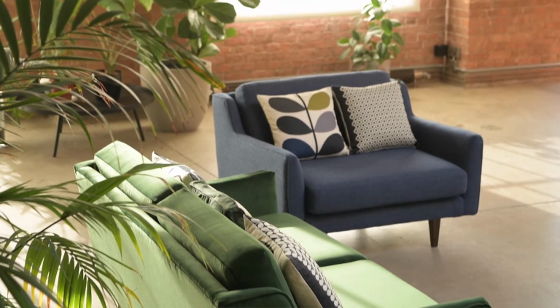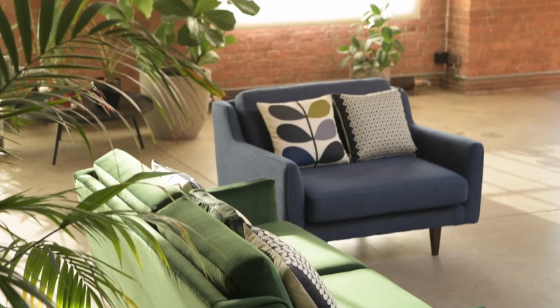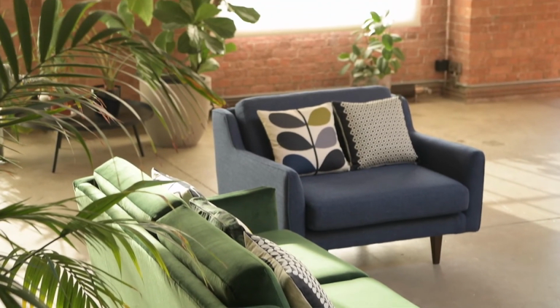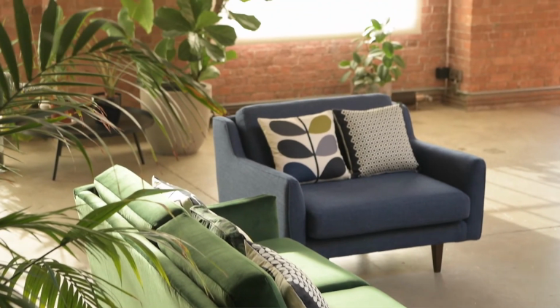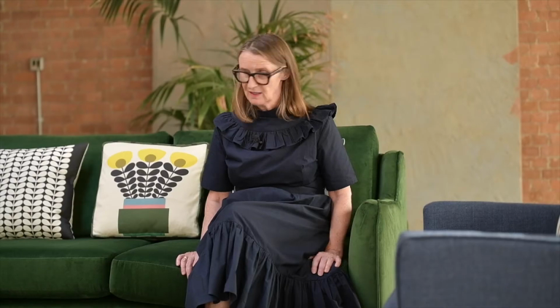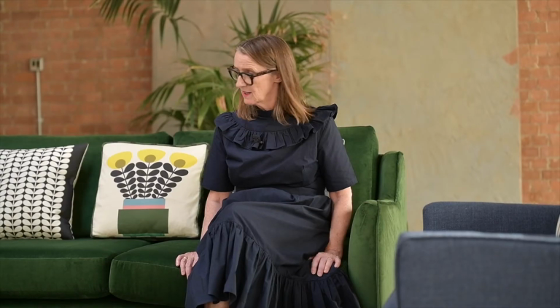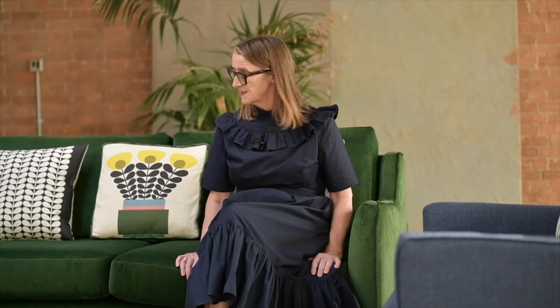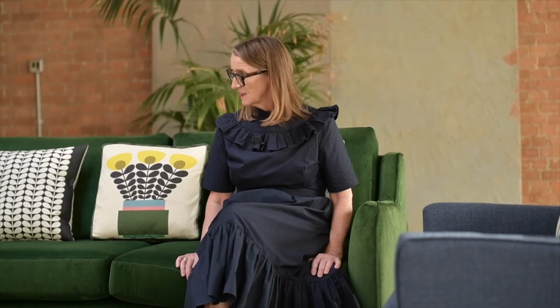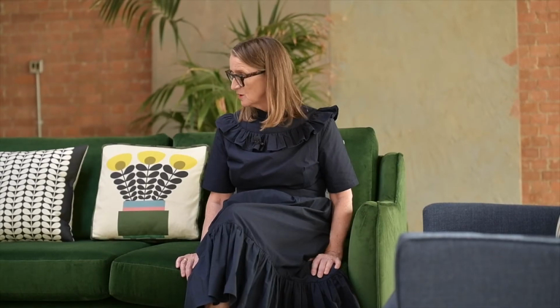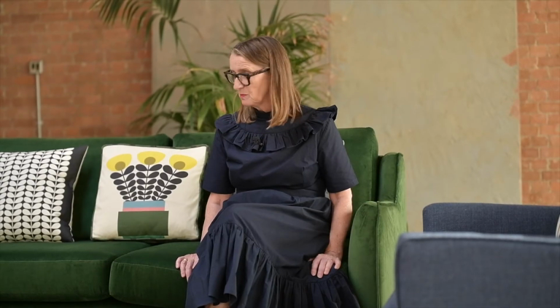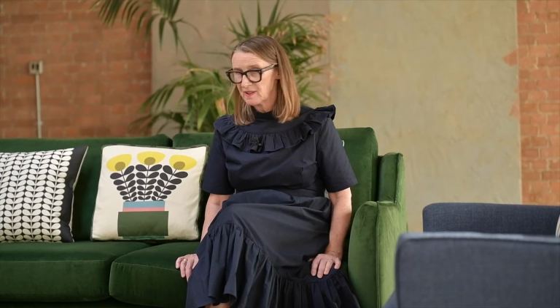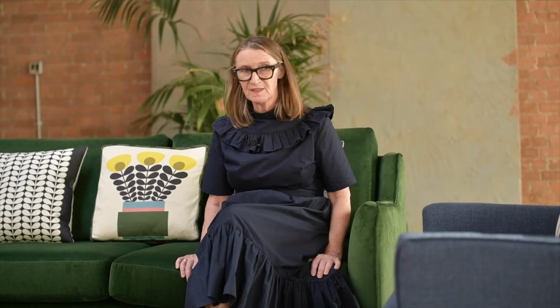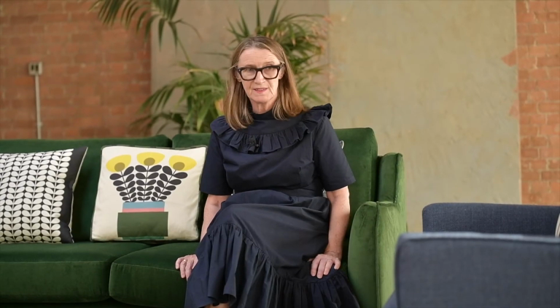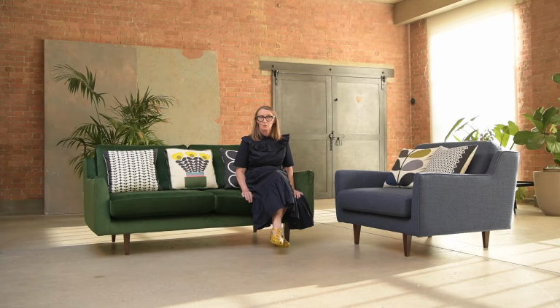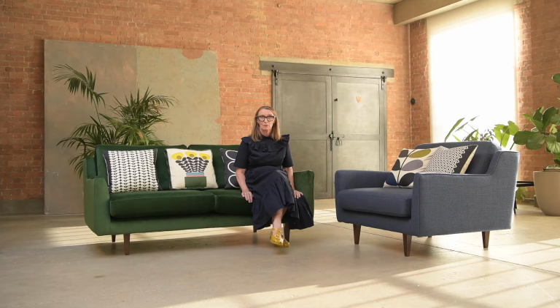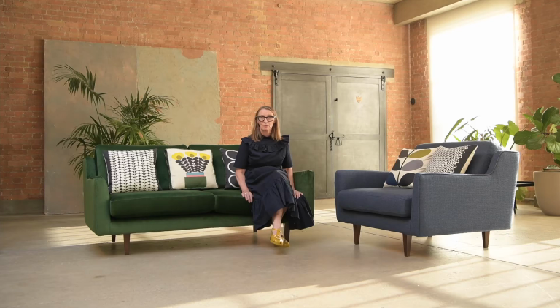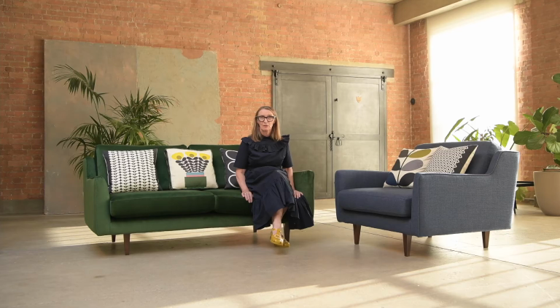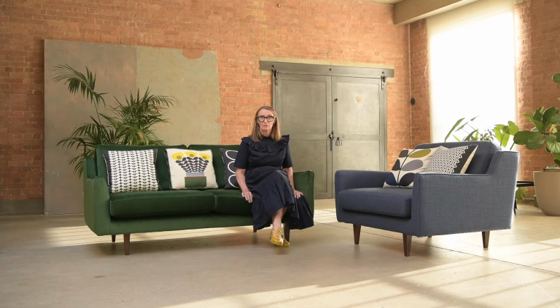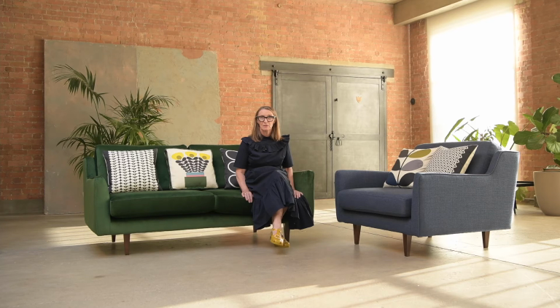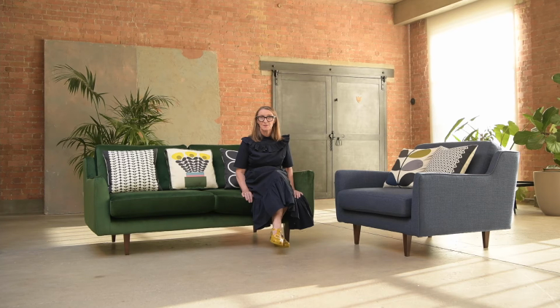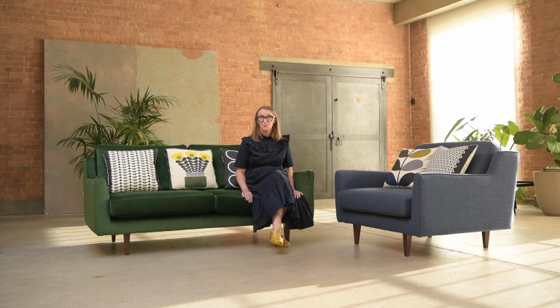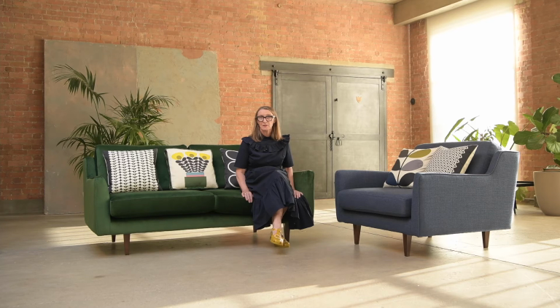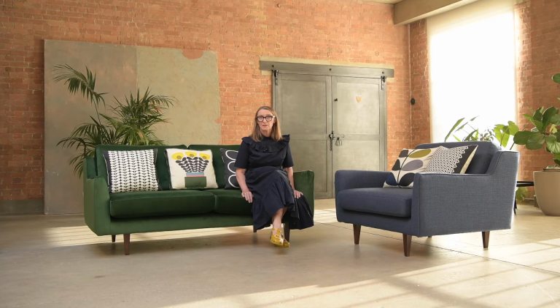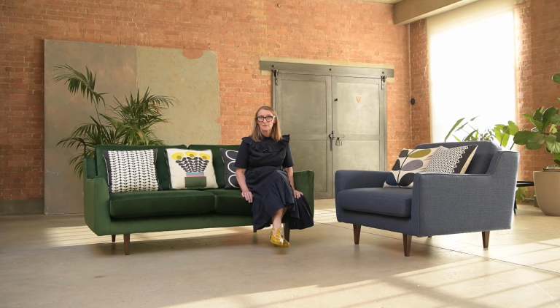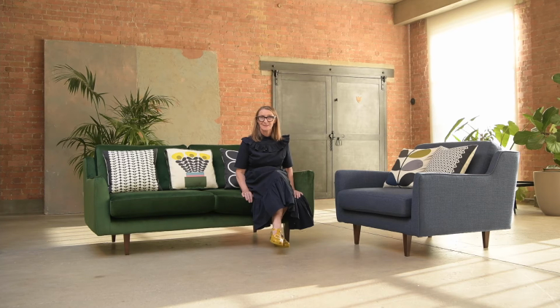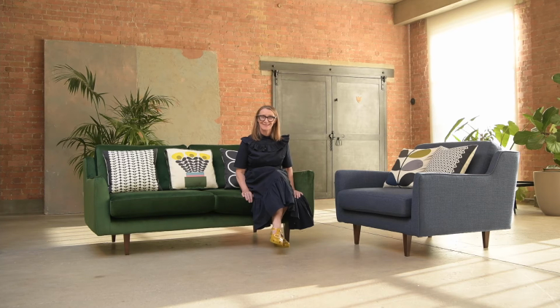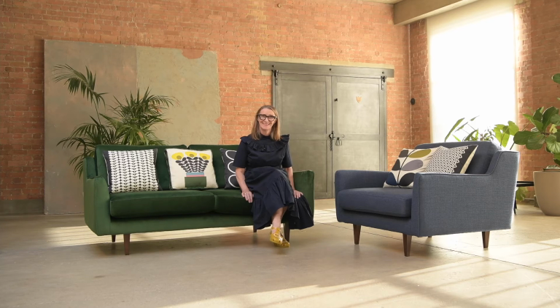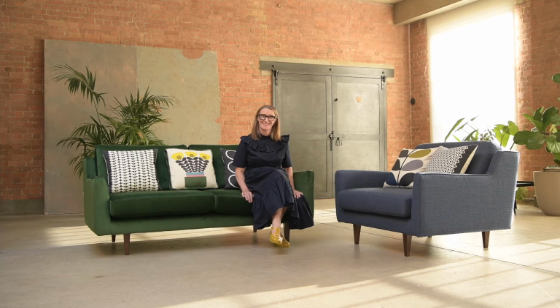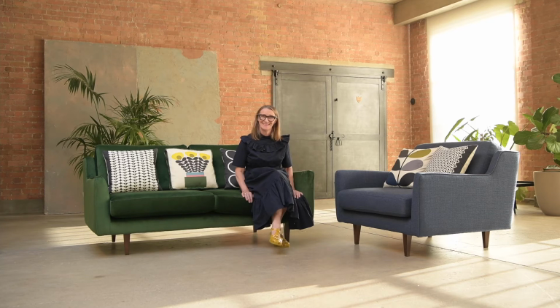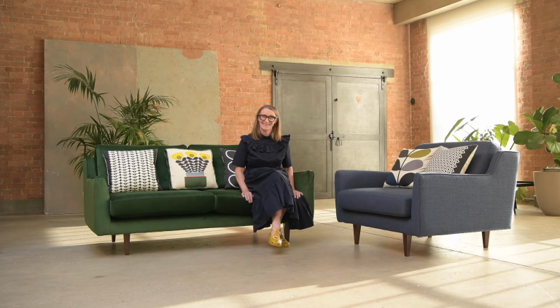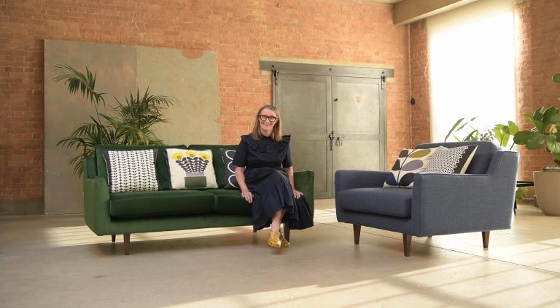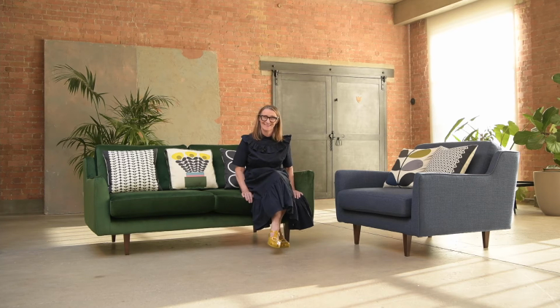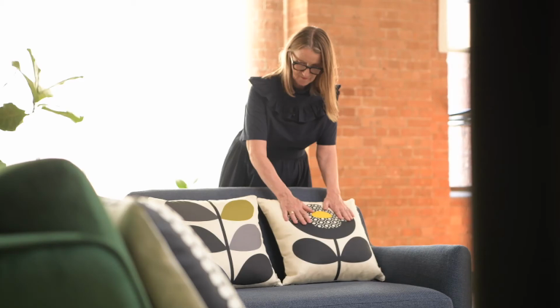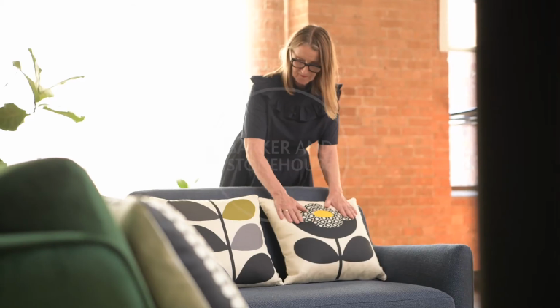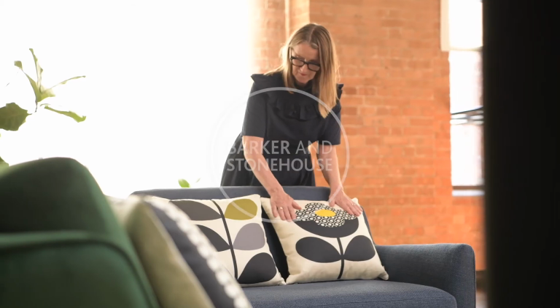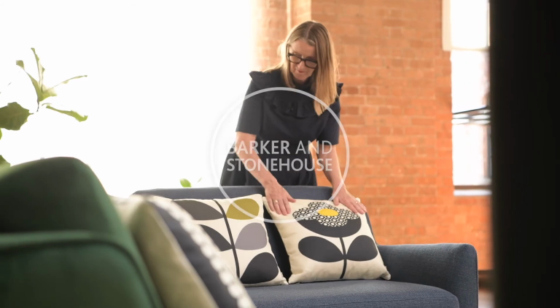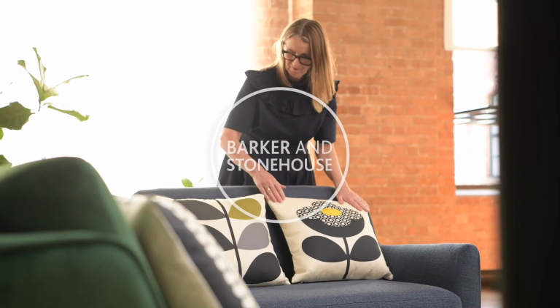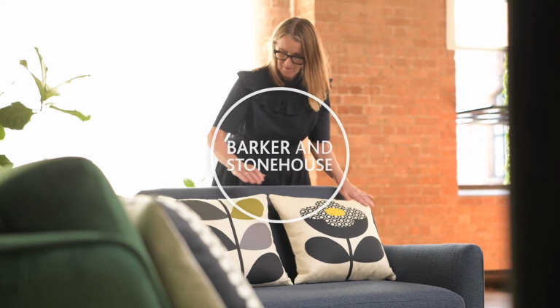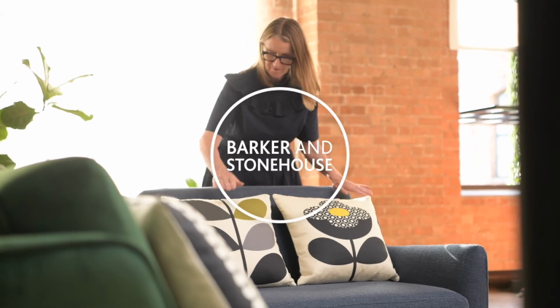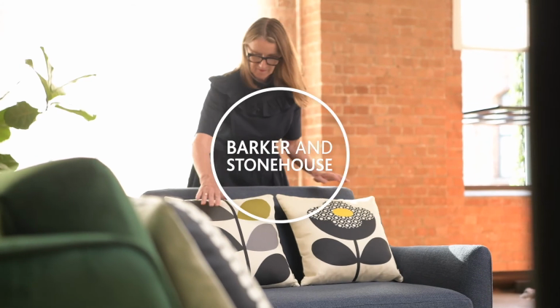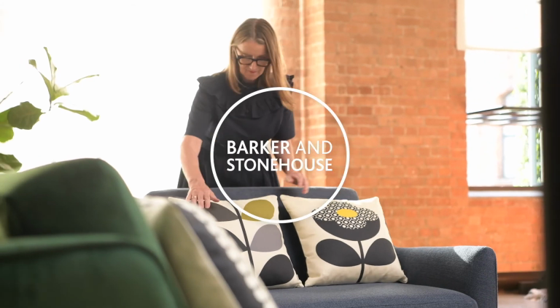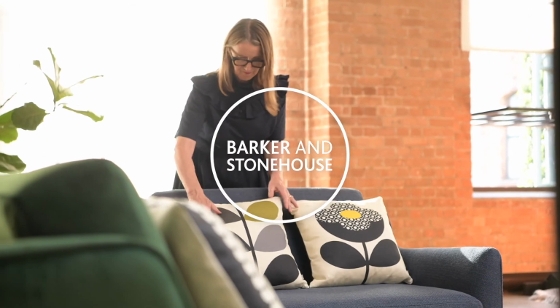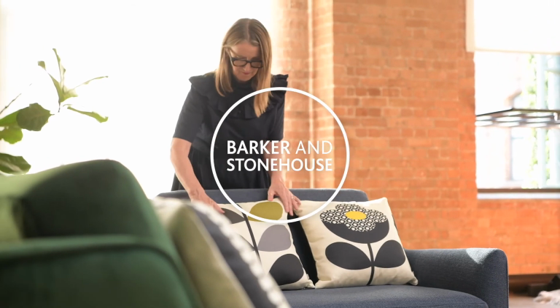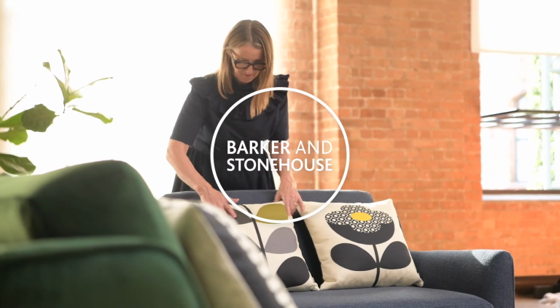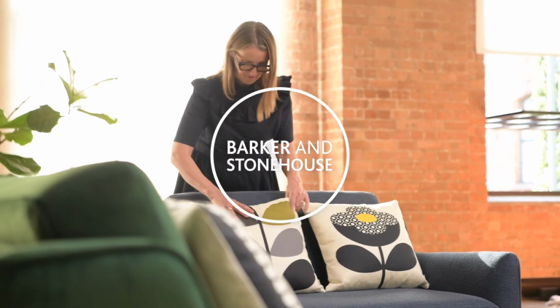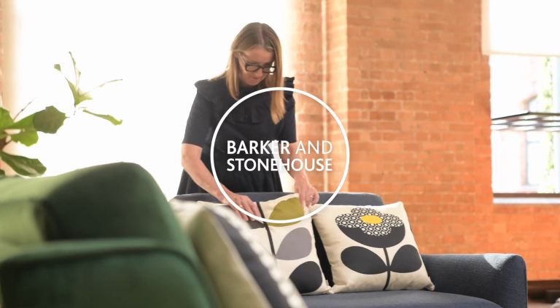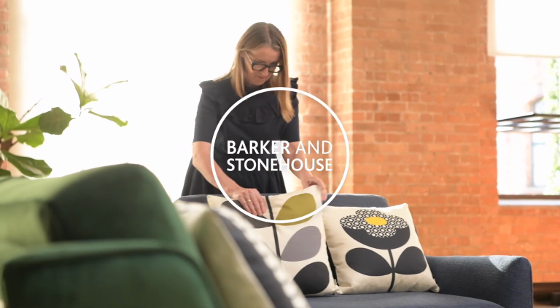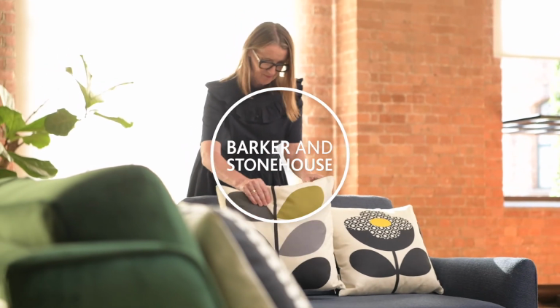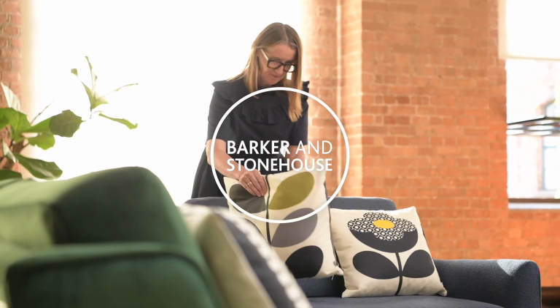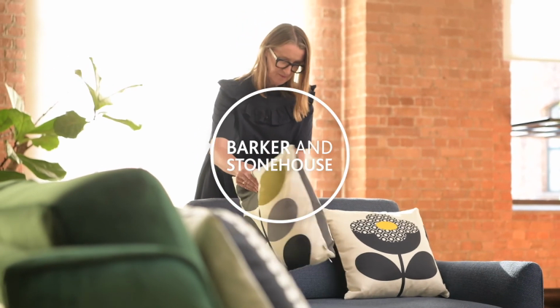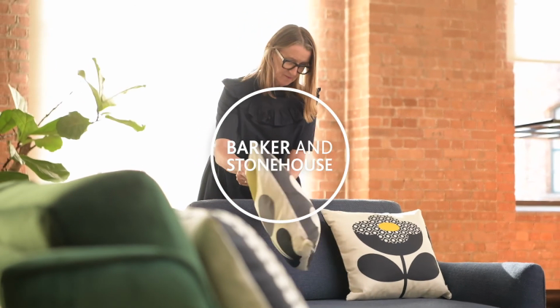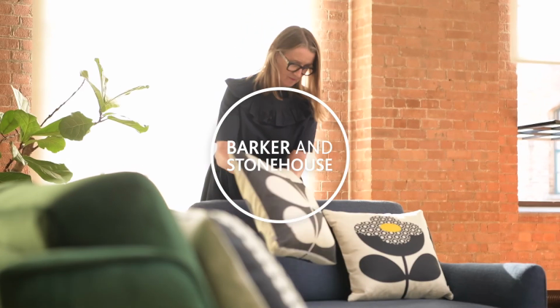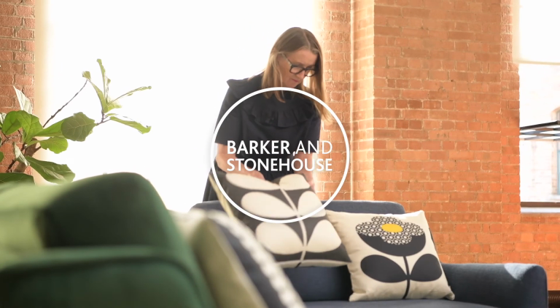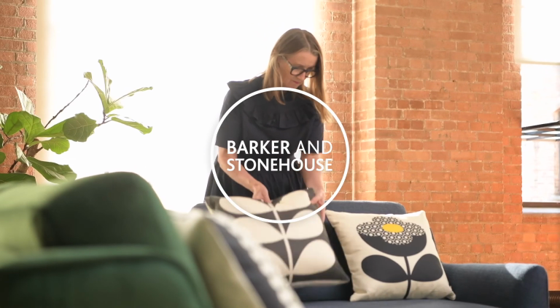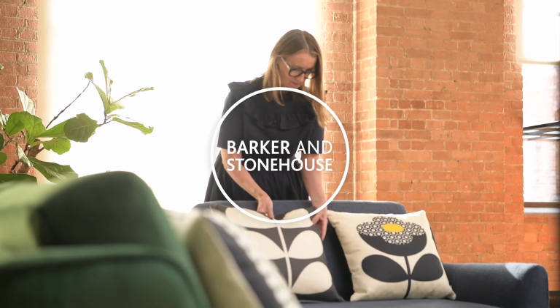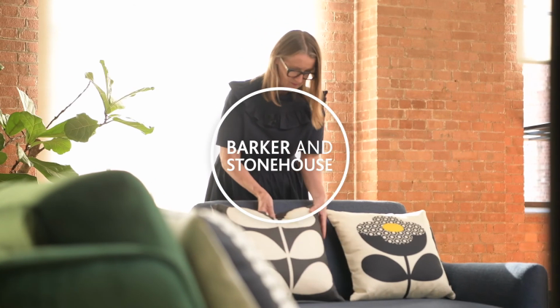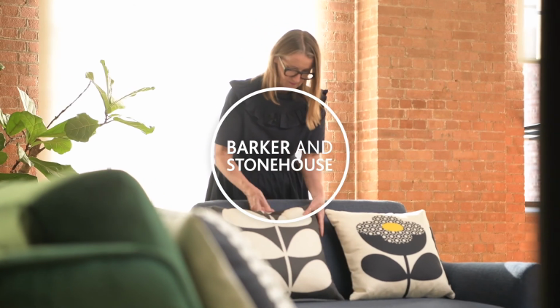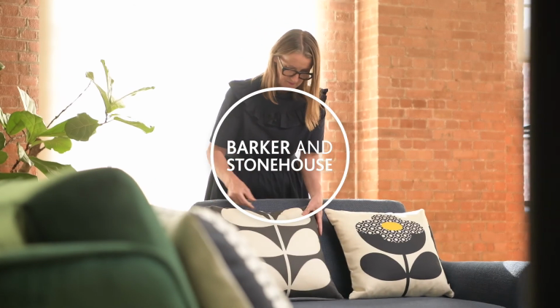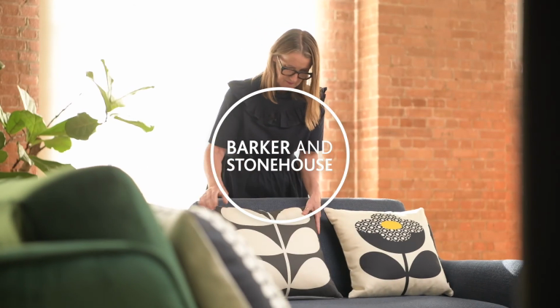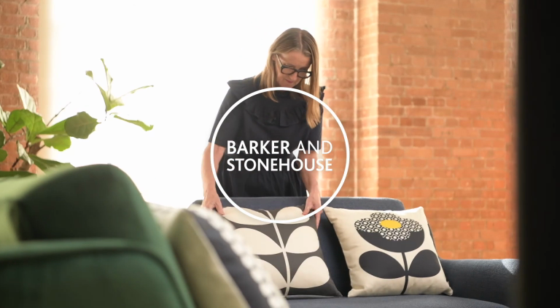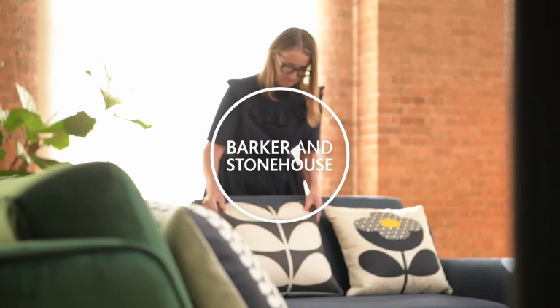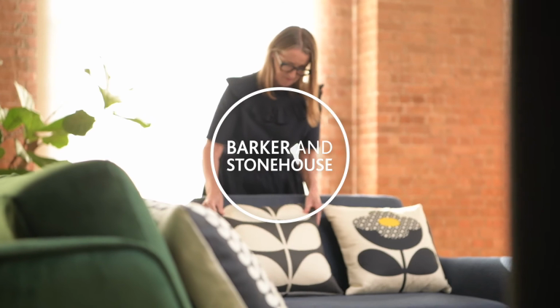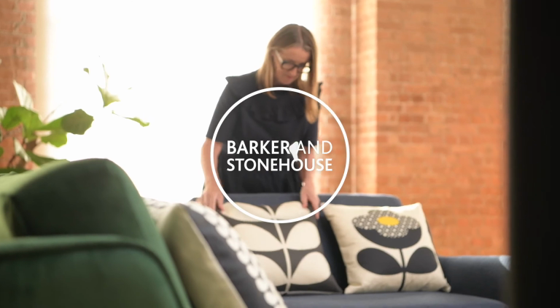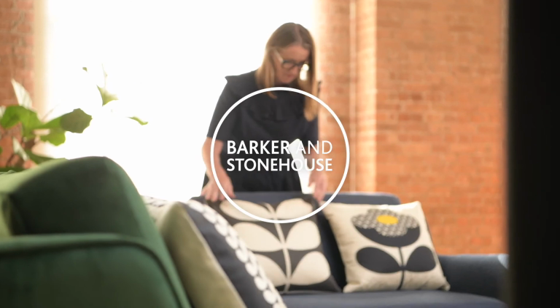You can have a single piece or a suite. This design and my entire collection is available at Barker and Stonehouse.